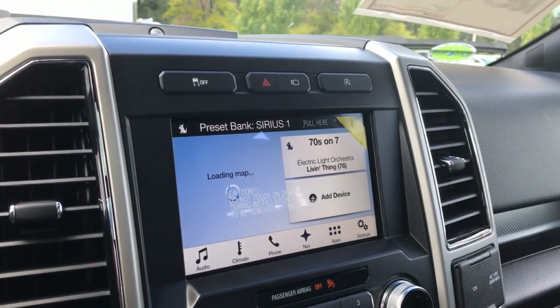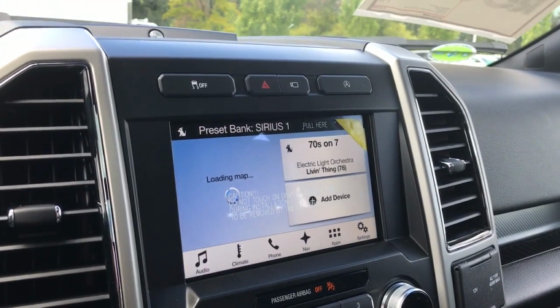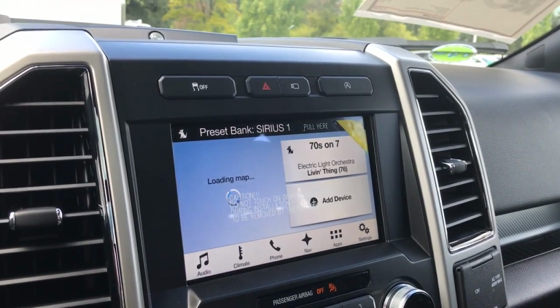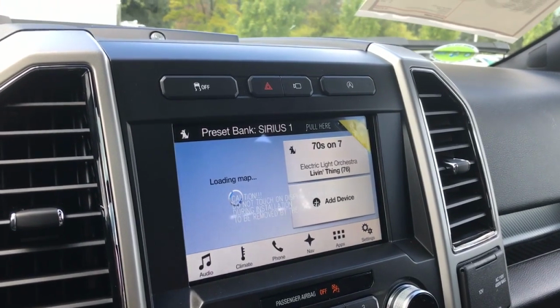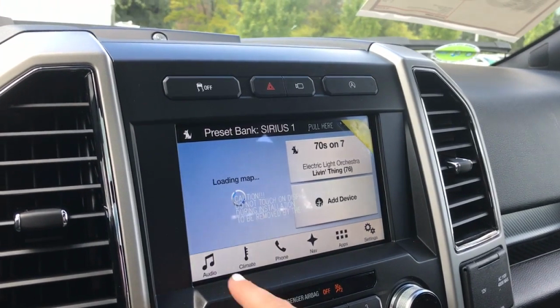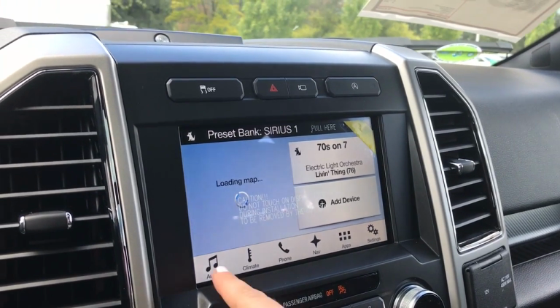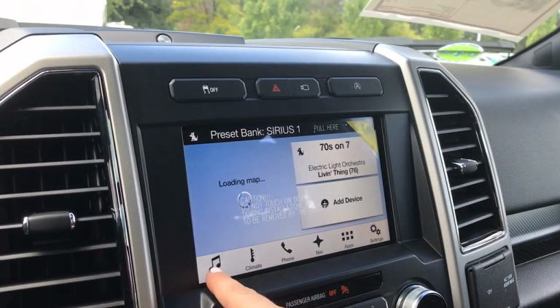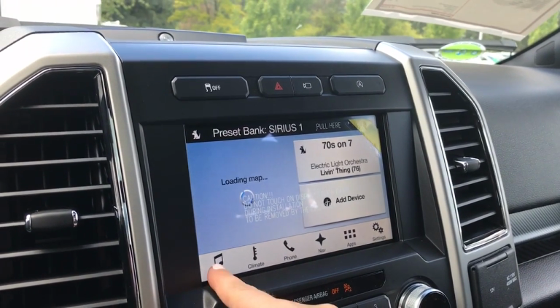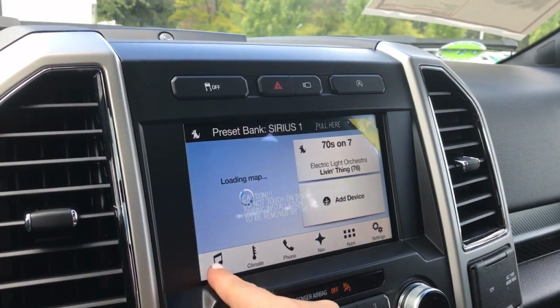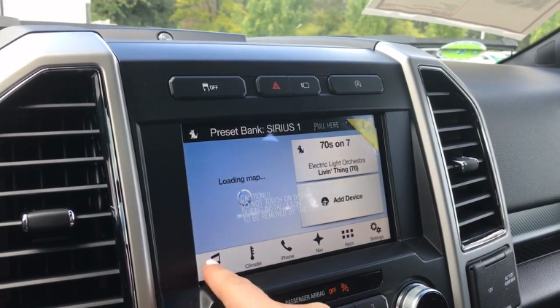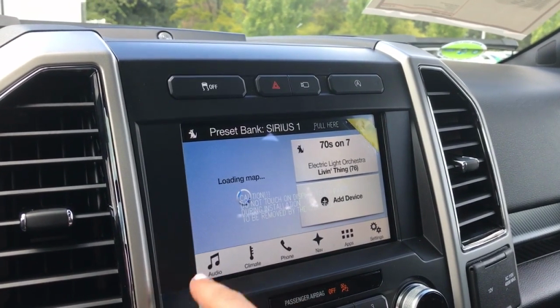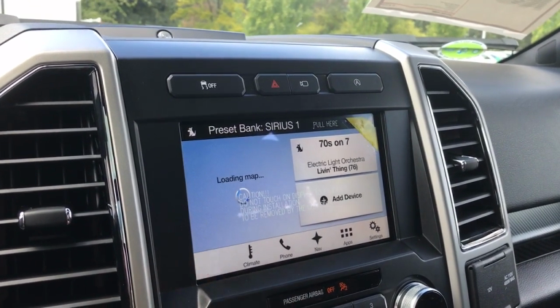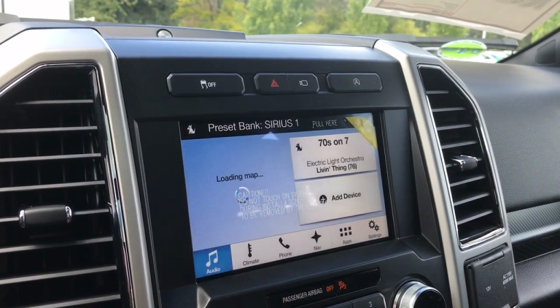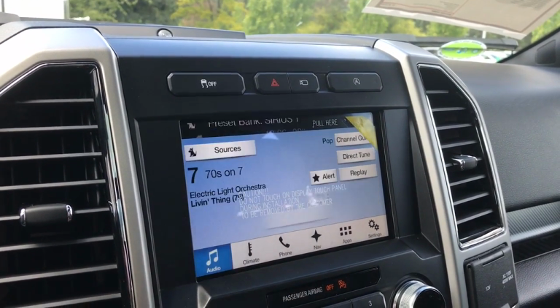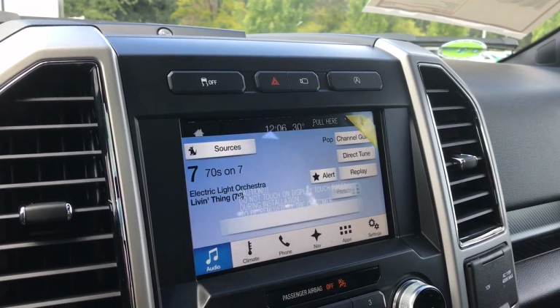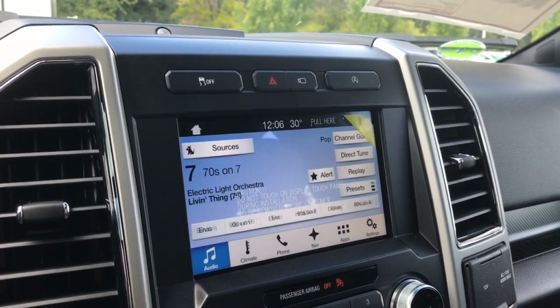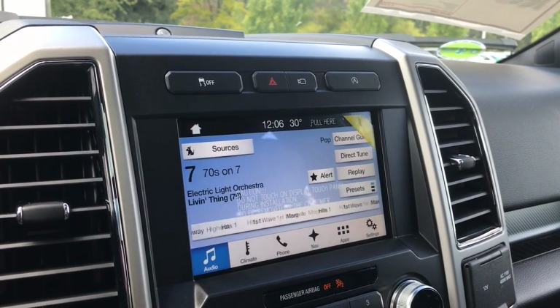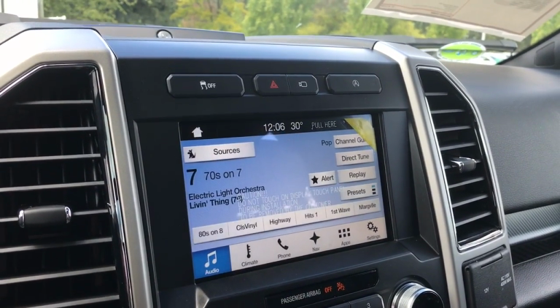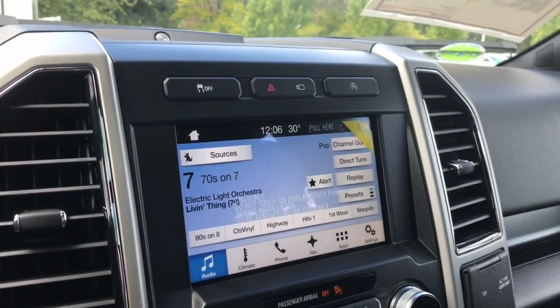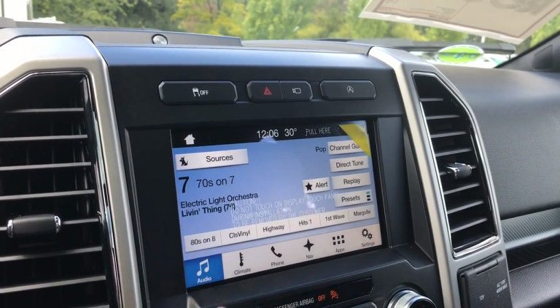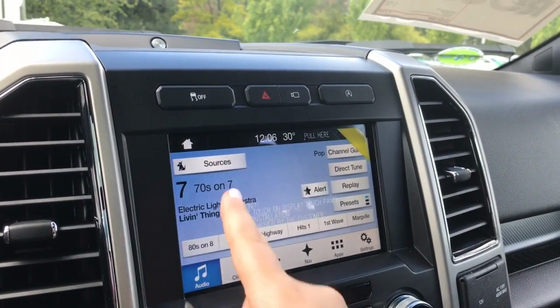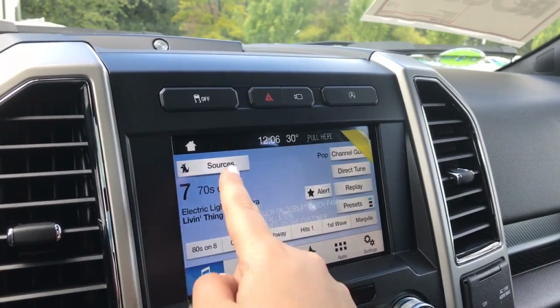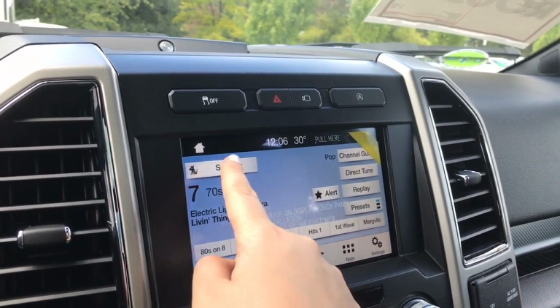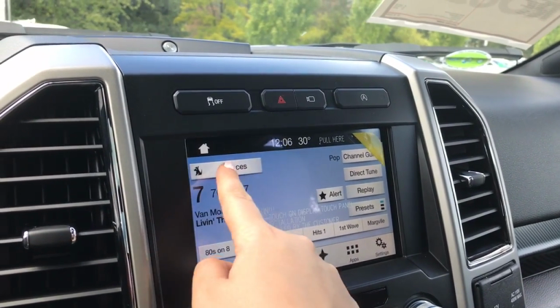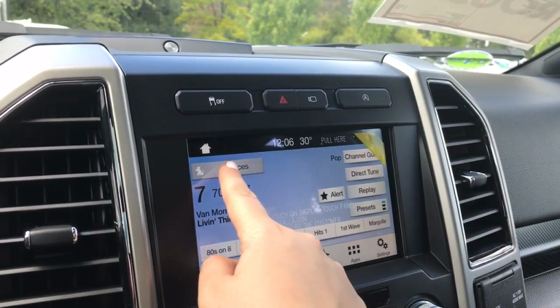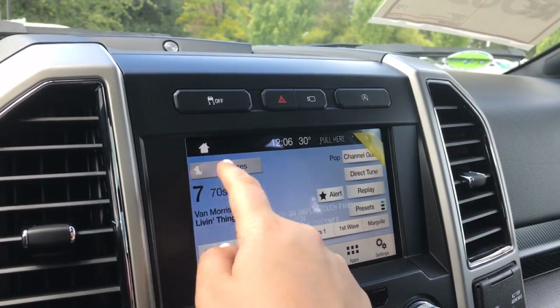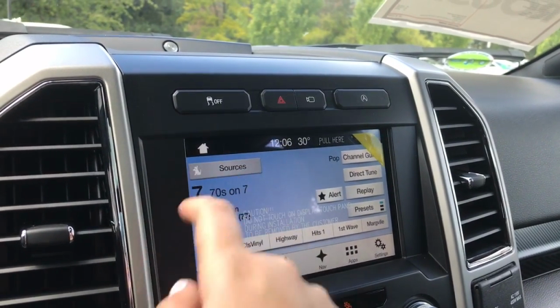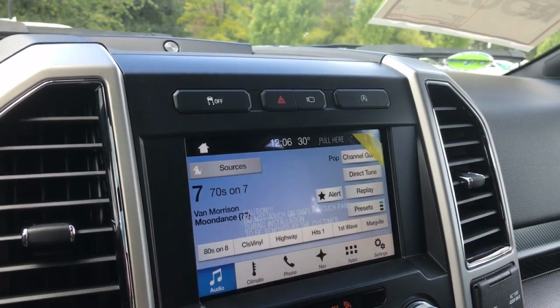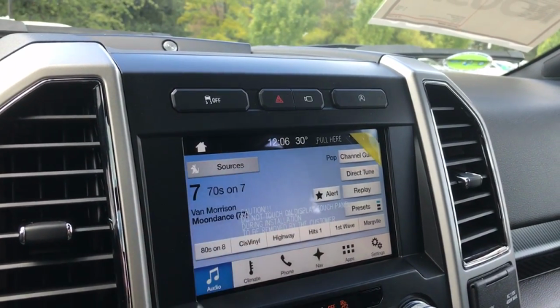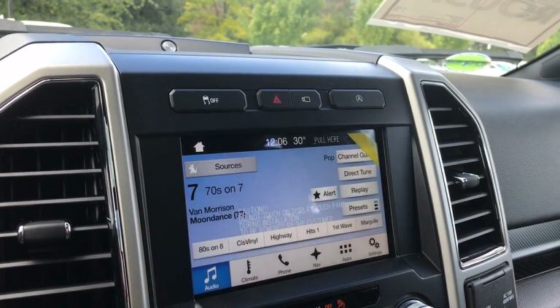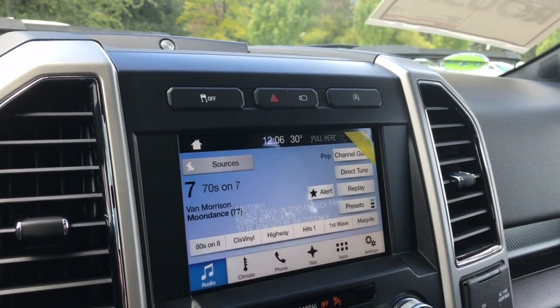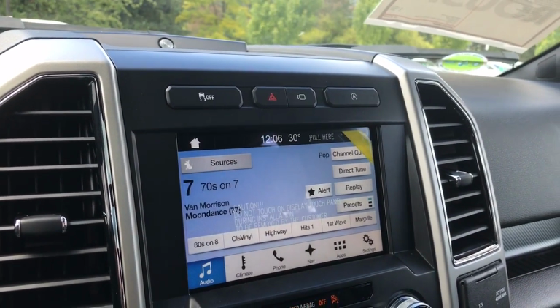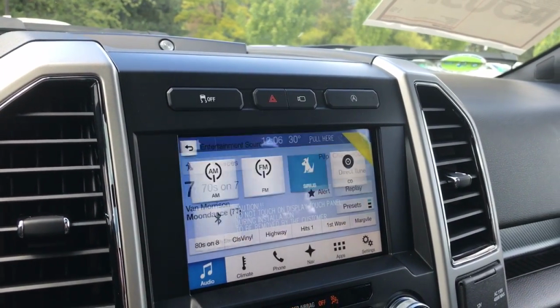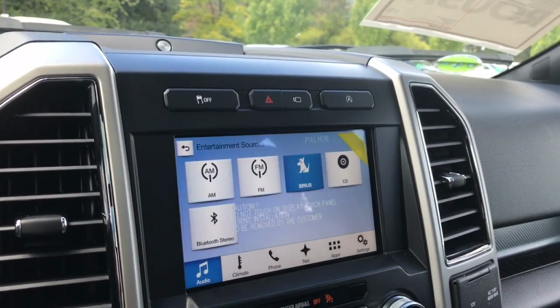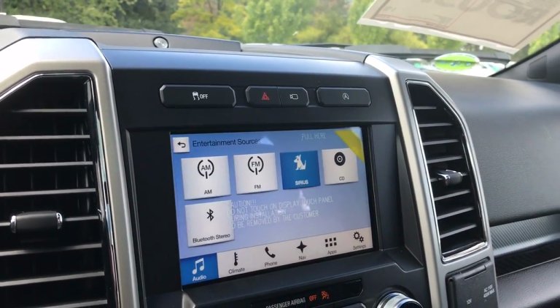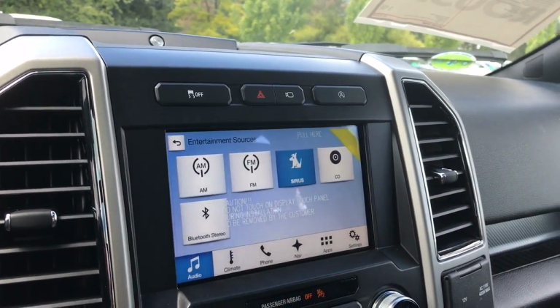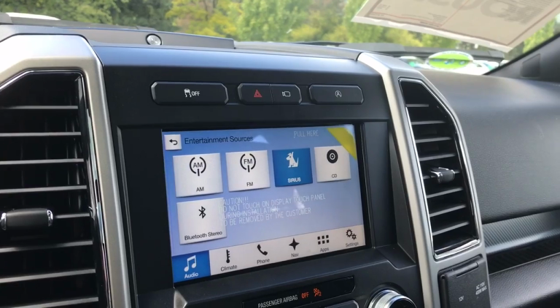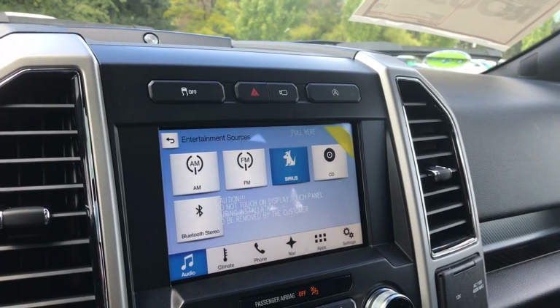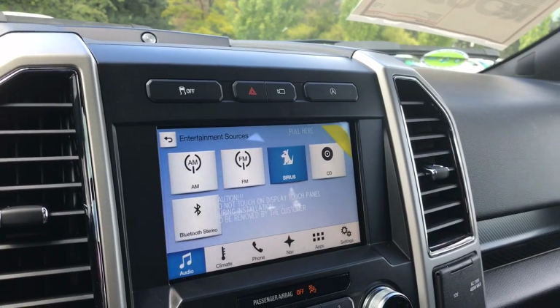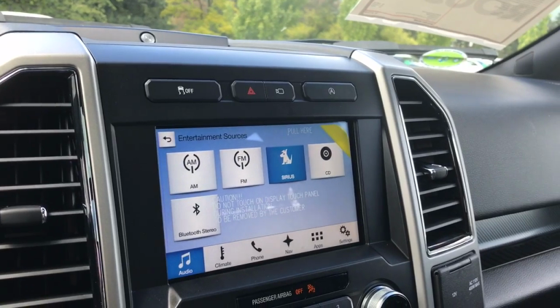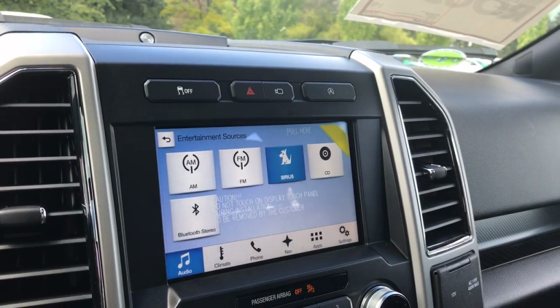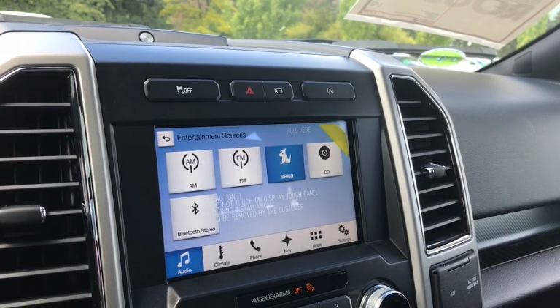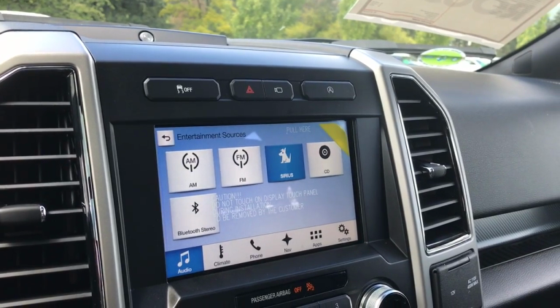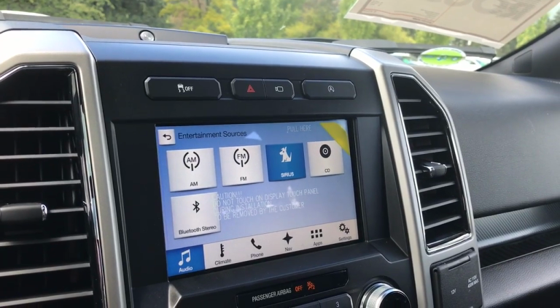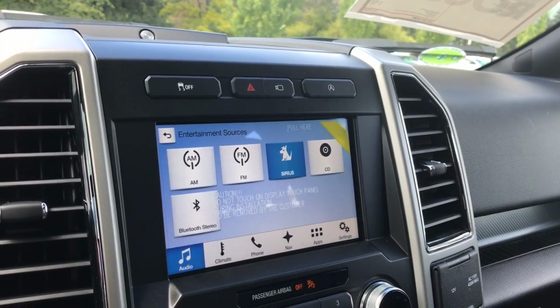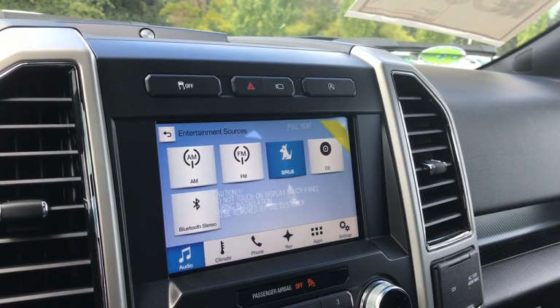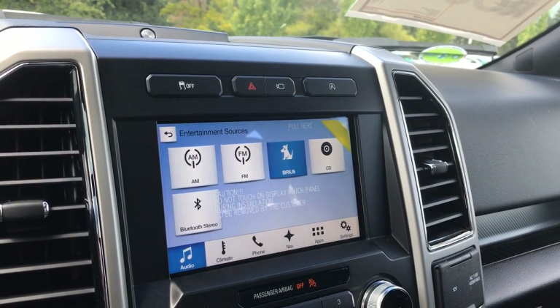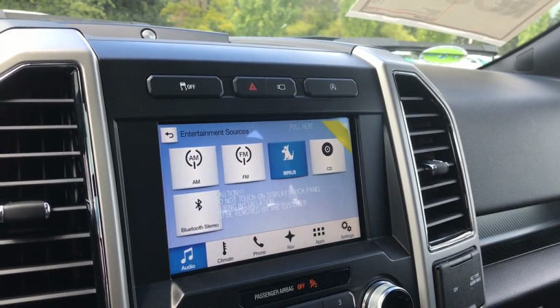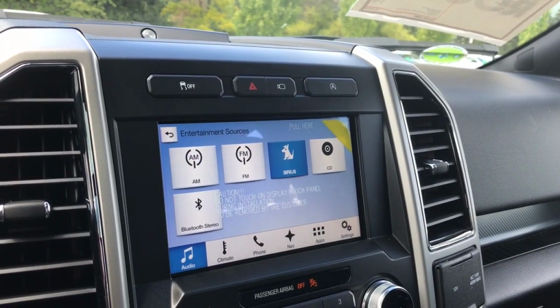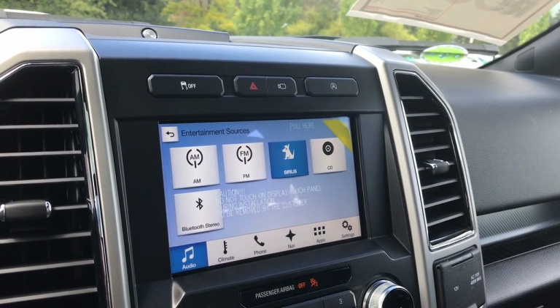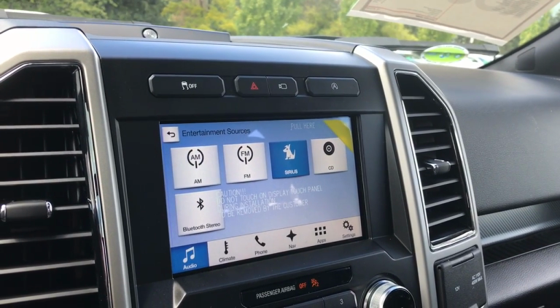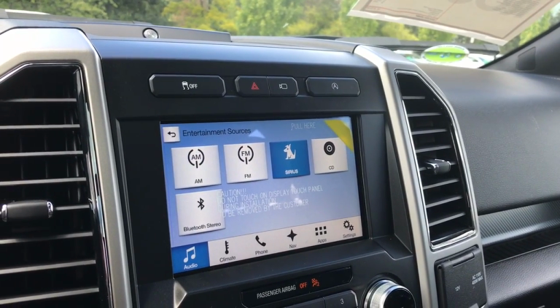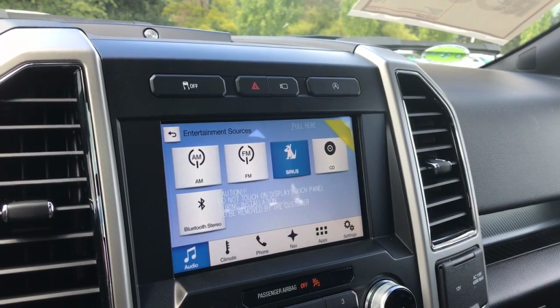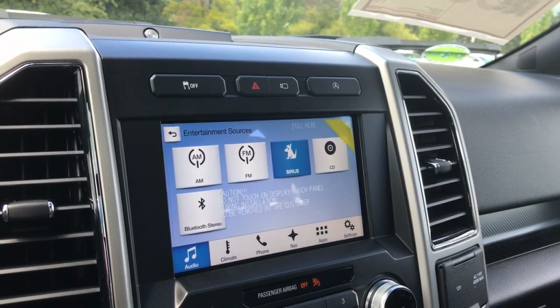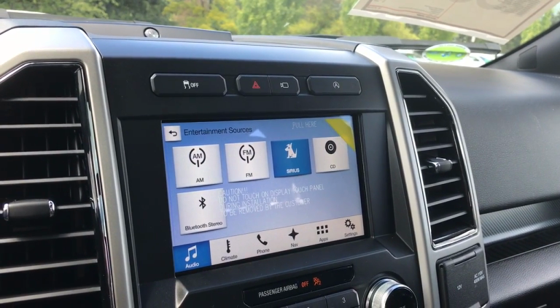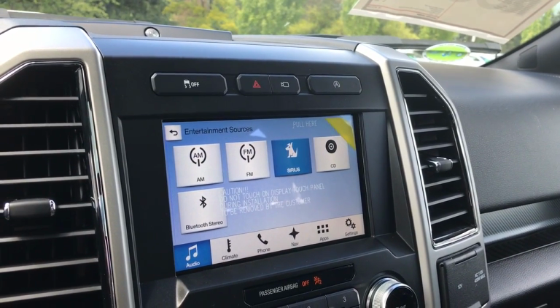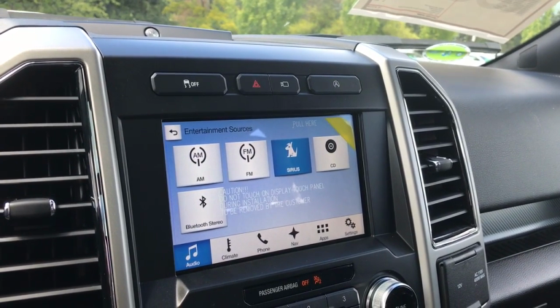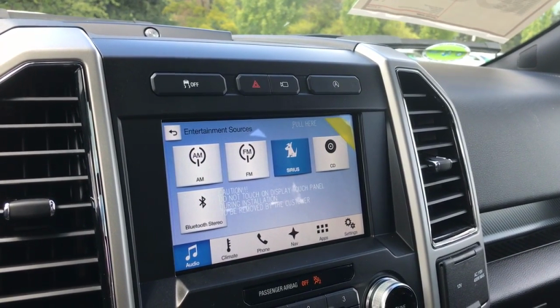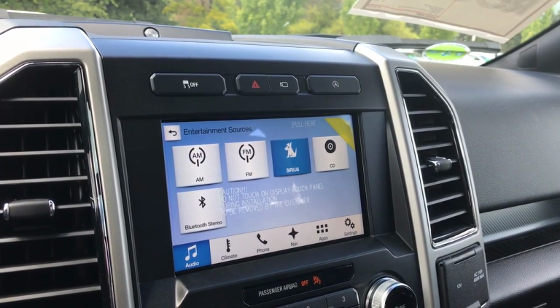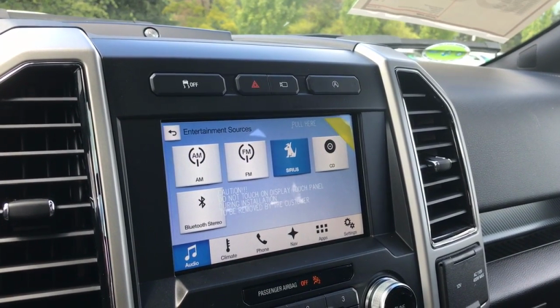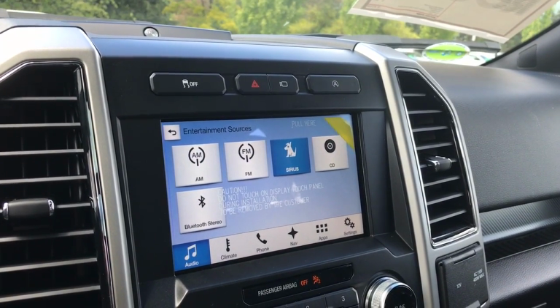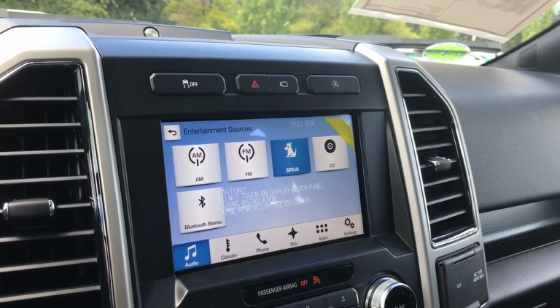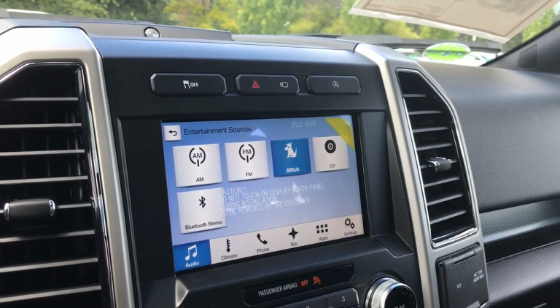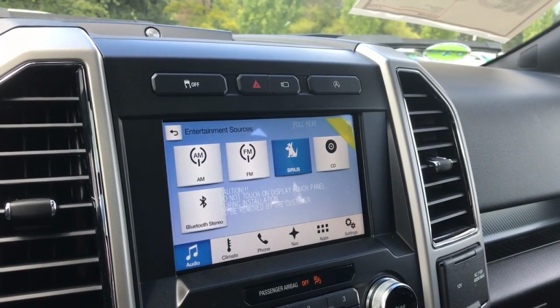You can click over into audio and up into sources for AM, FM, Sirius satellite radio, CD, and Bluetooth stereo.